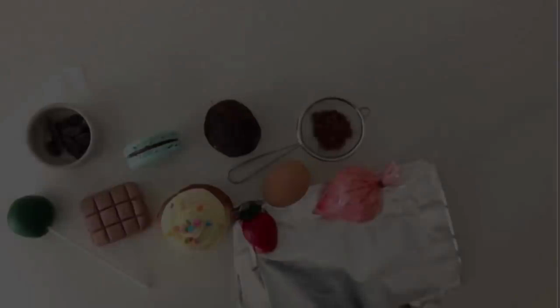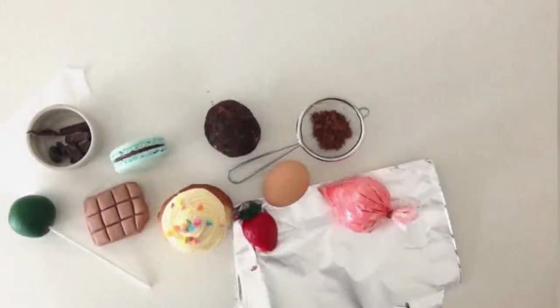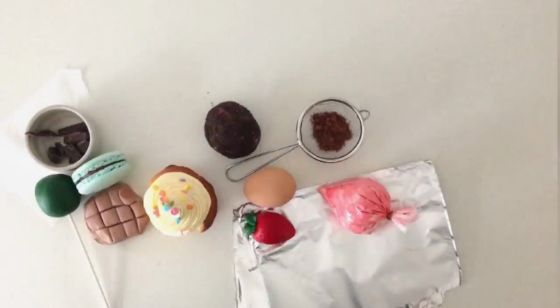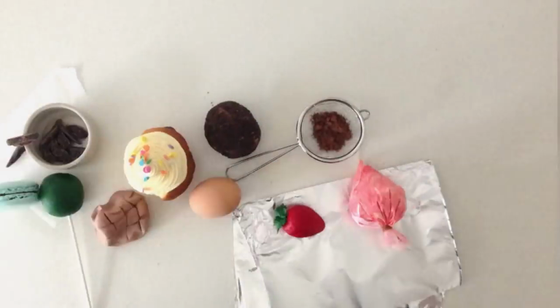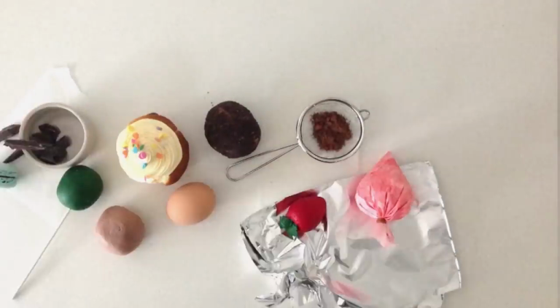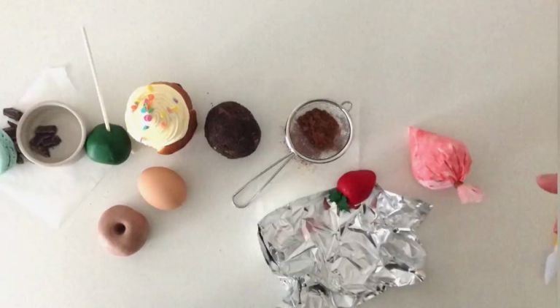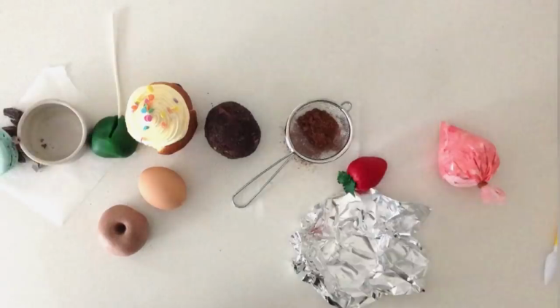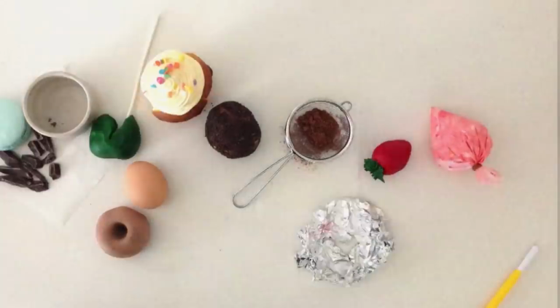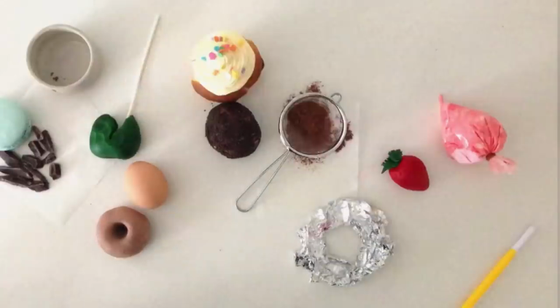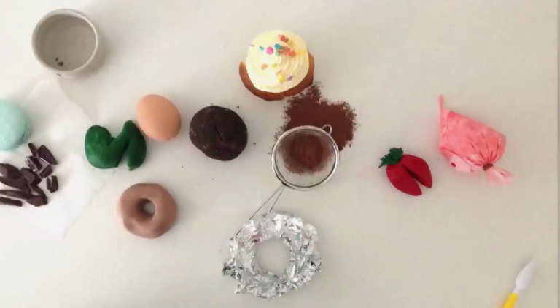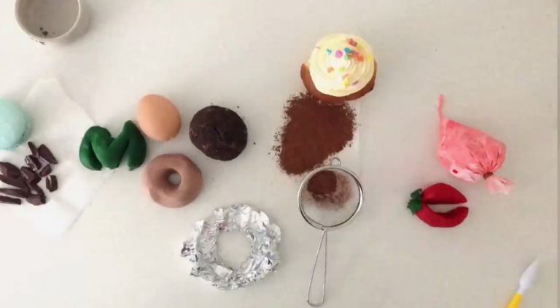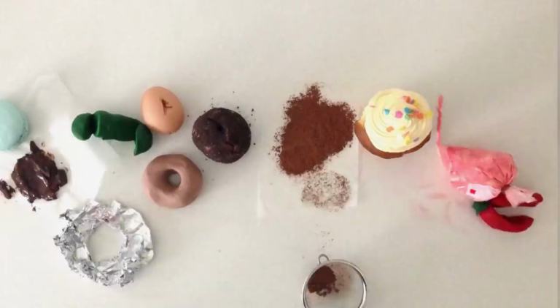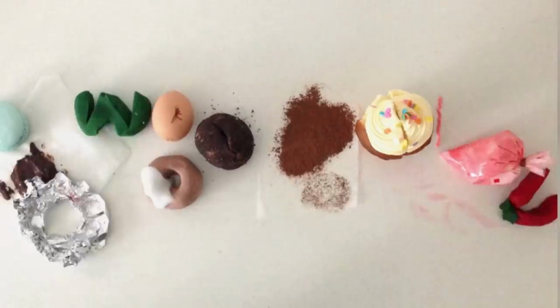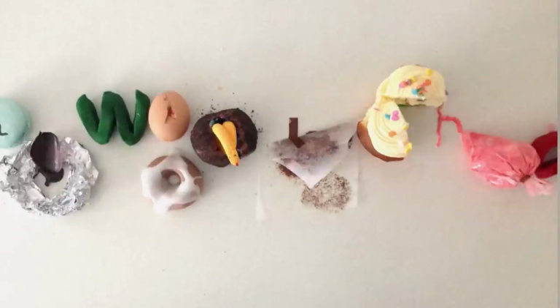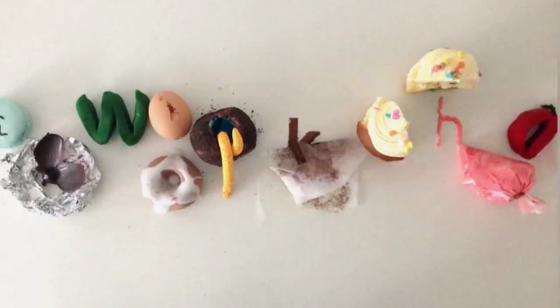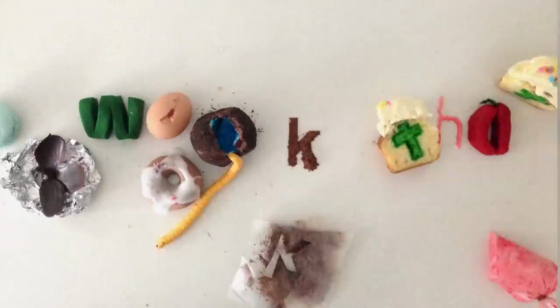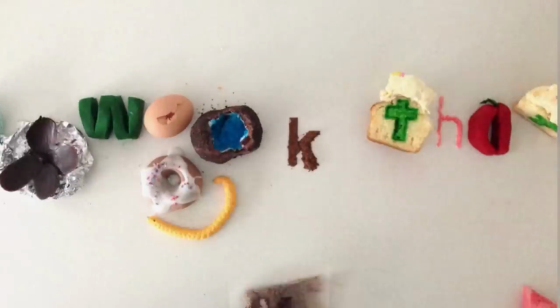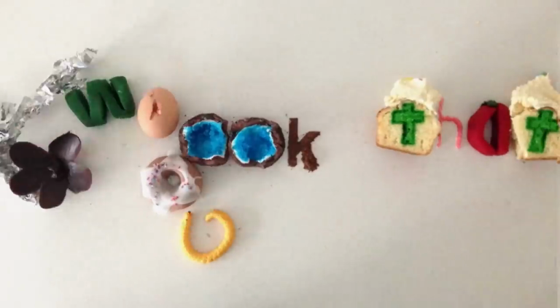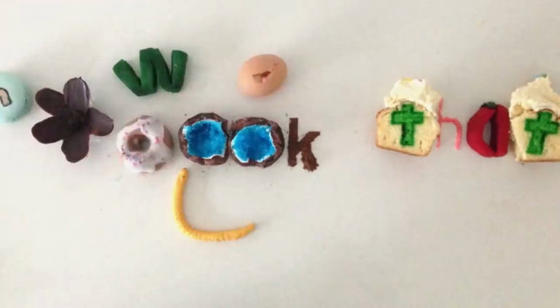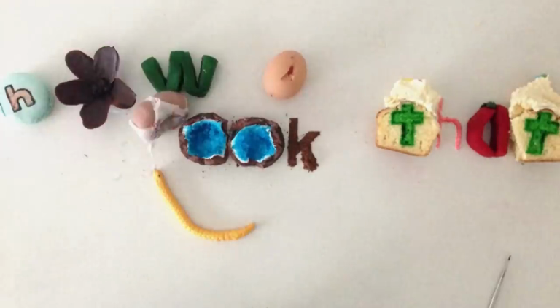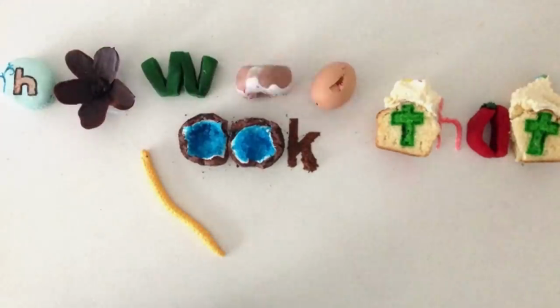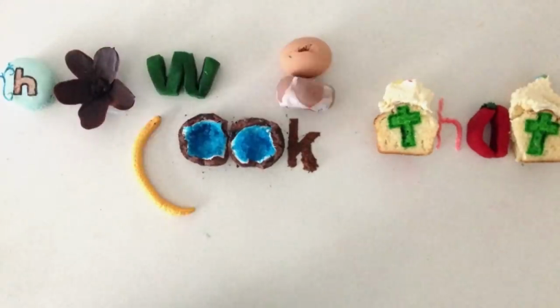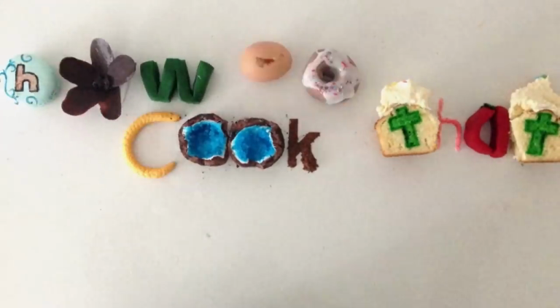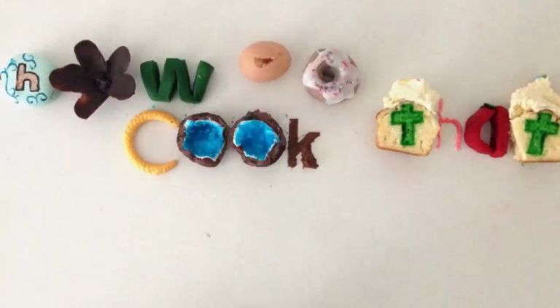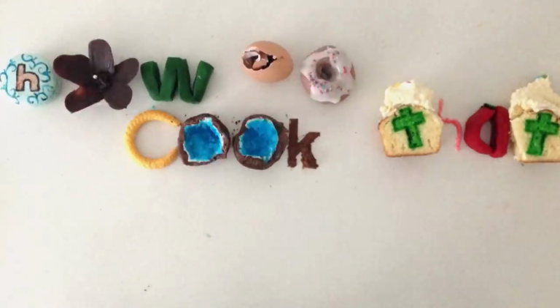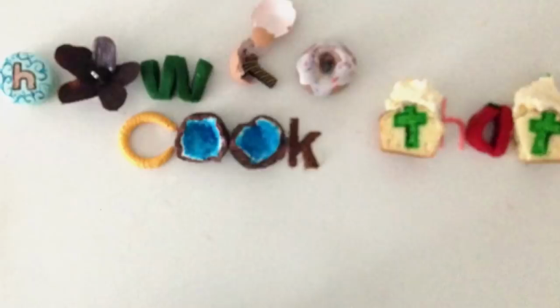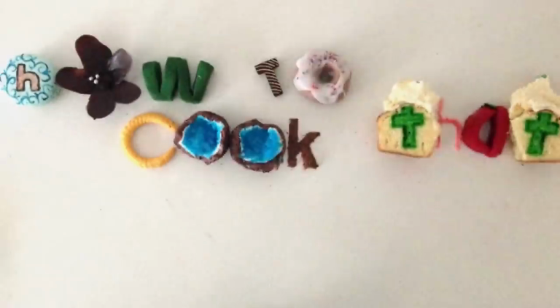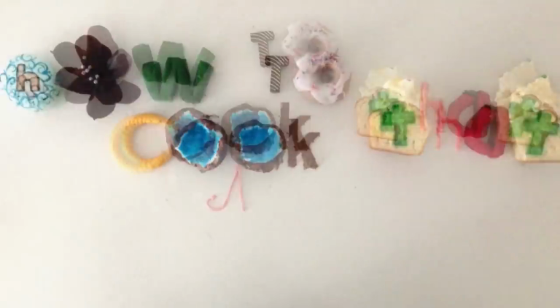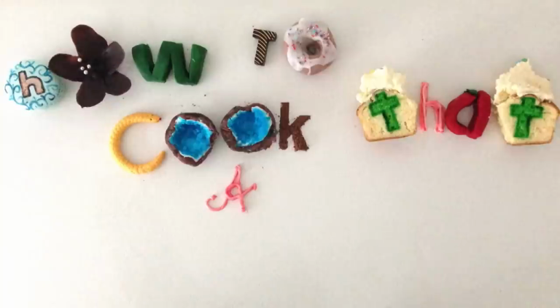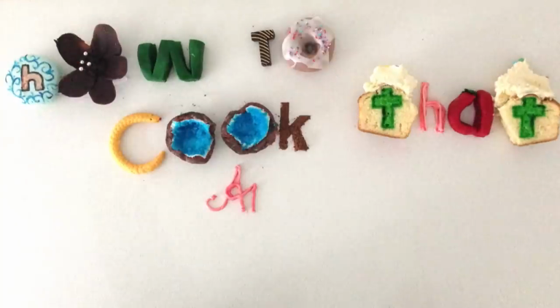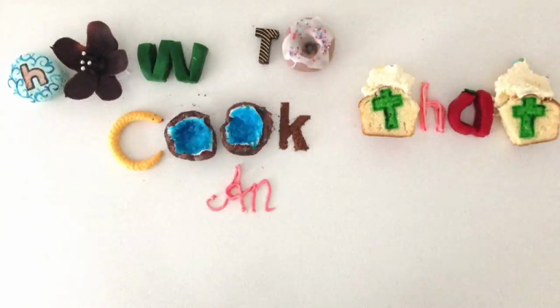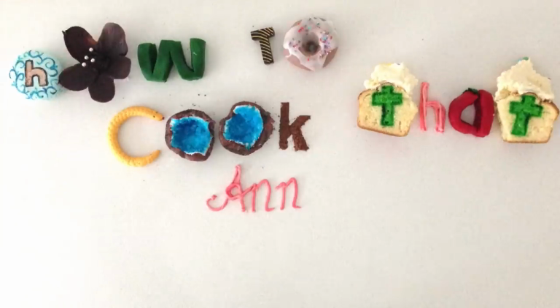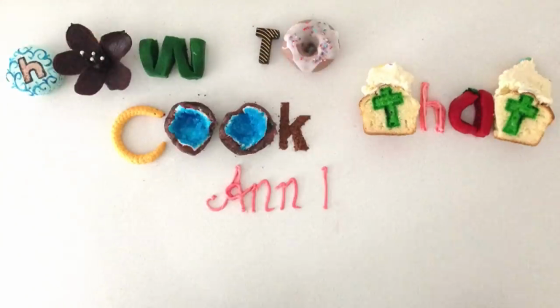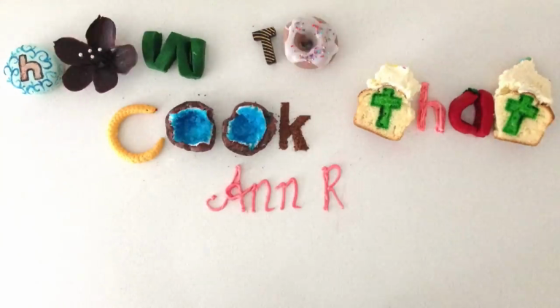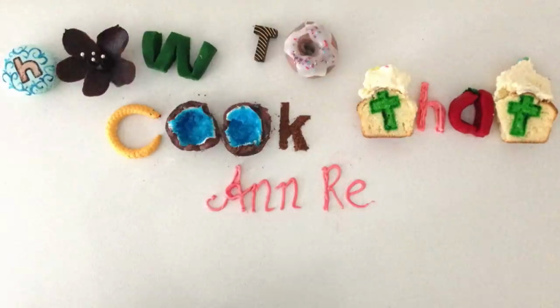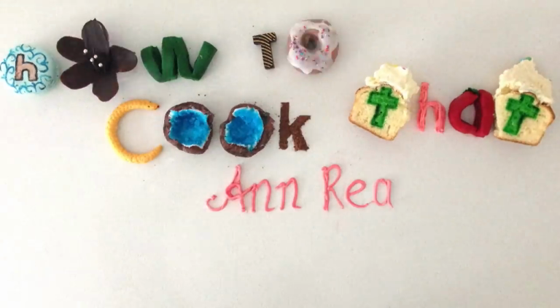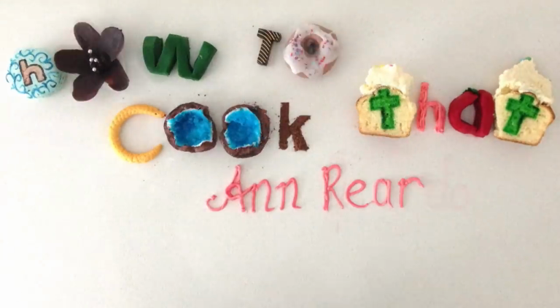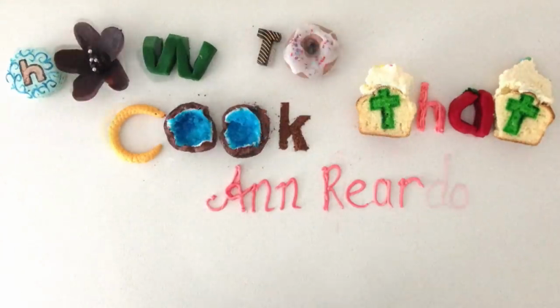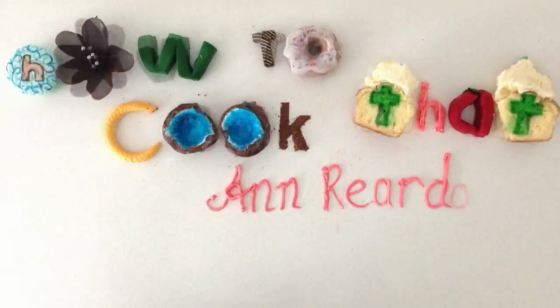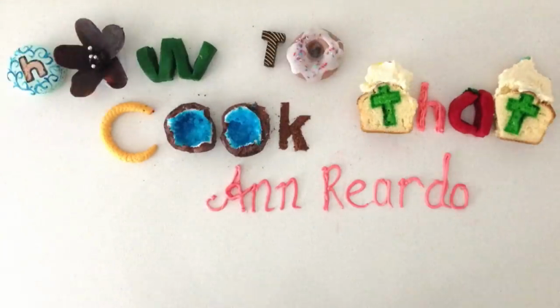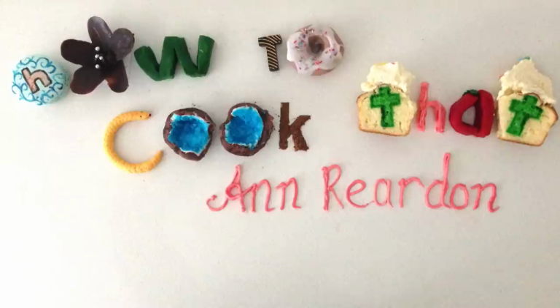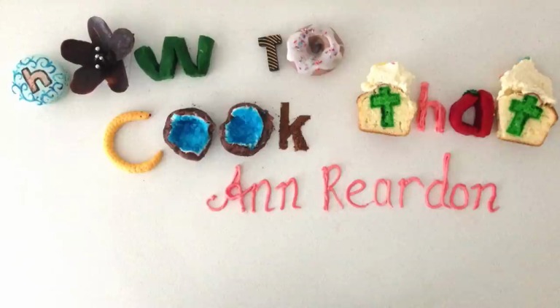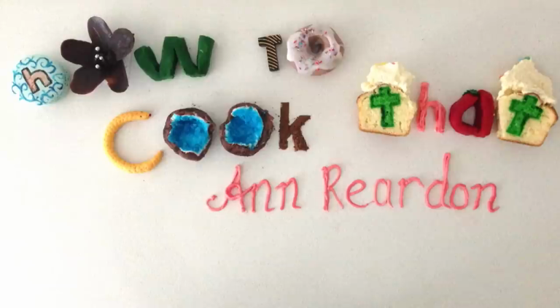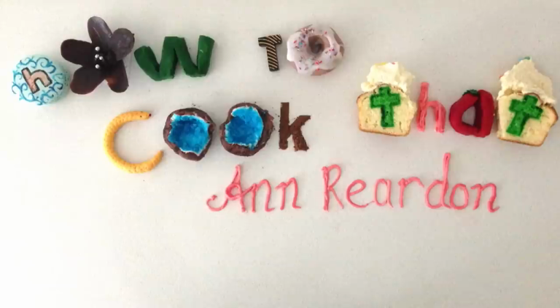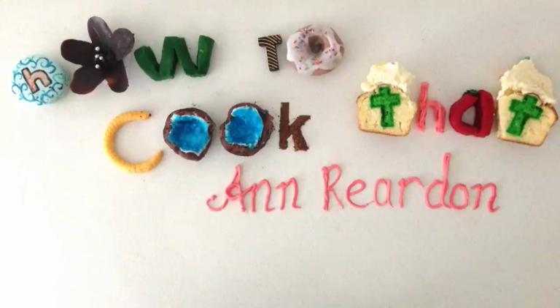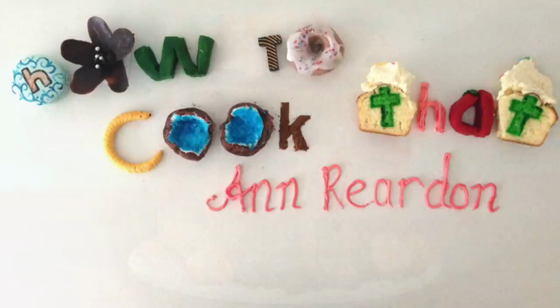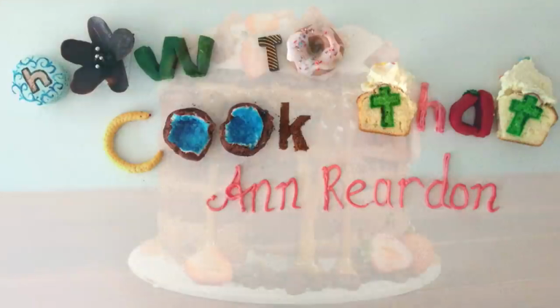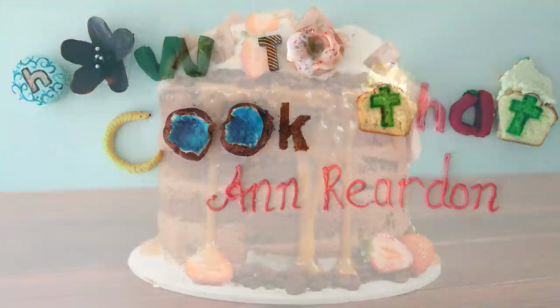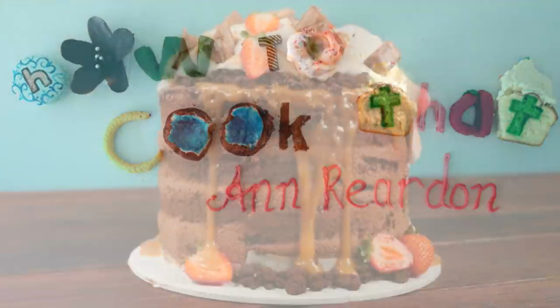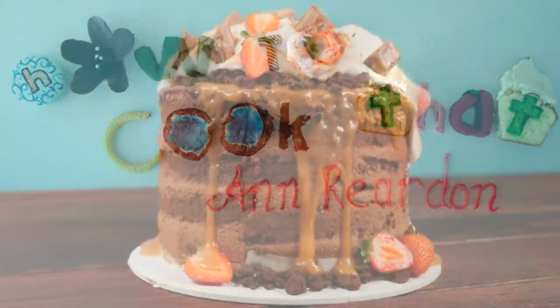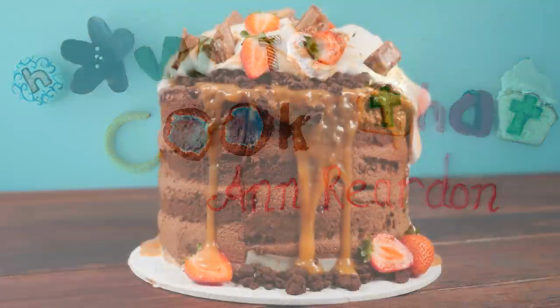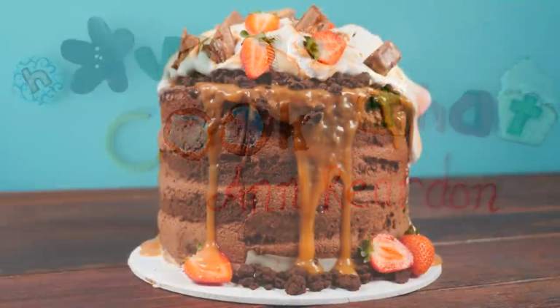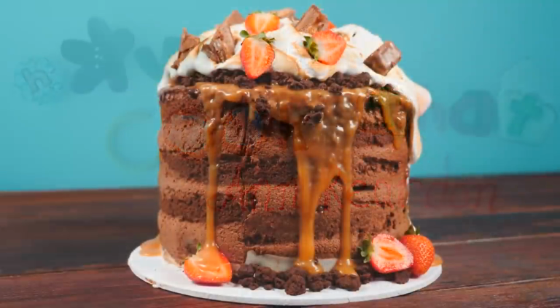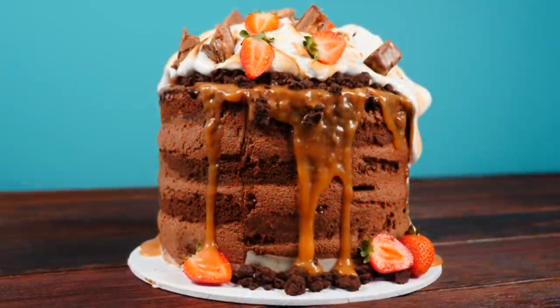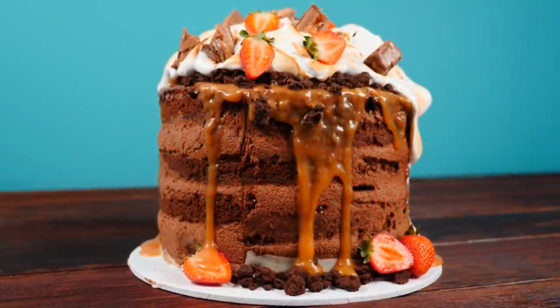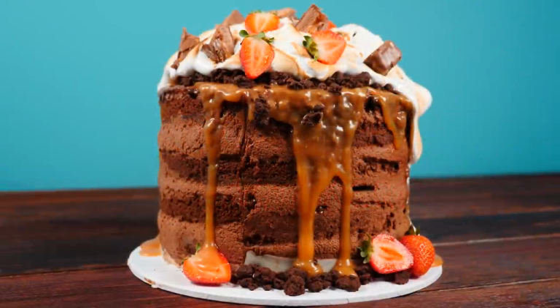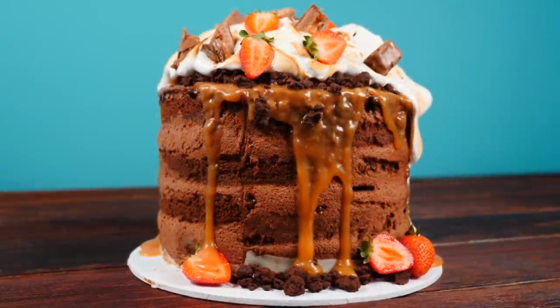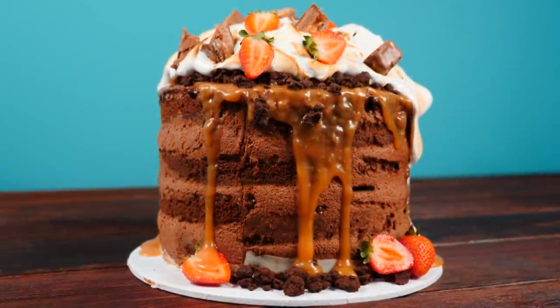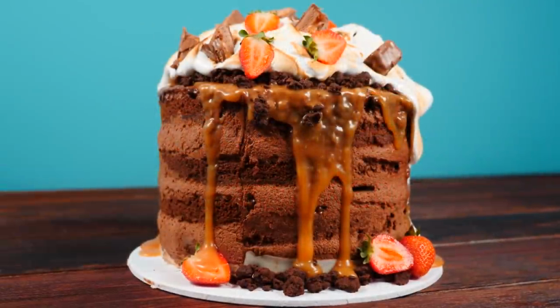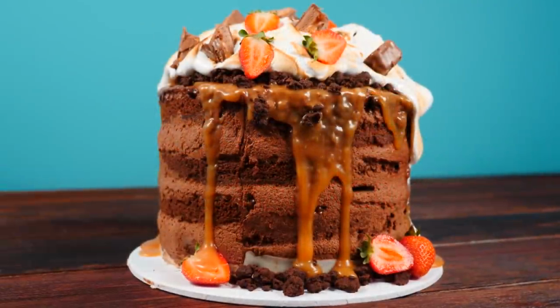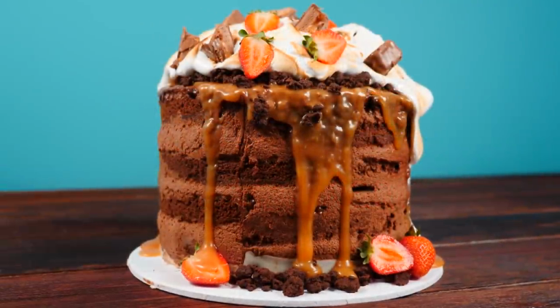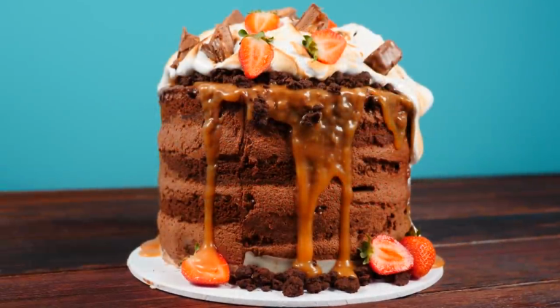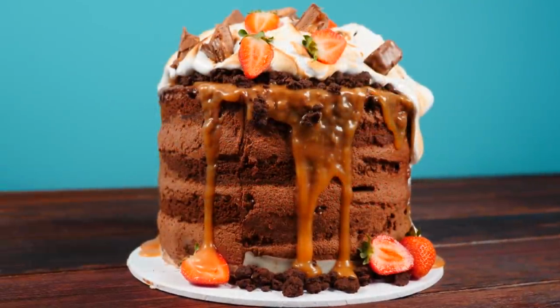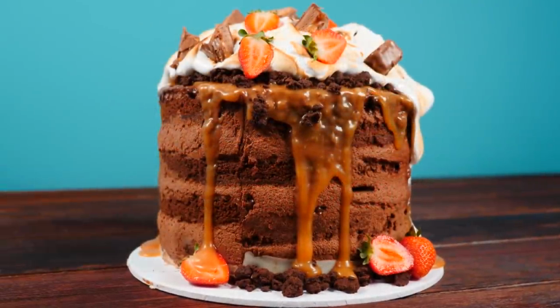Welcome to How To Cook That. I'm Anne Reardon and today we're going to be making an incredibly decadent chocolate mousse cake with salted caramel.